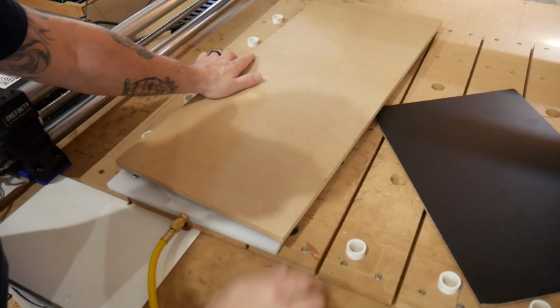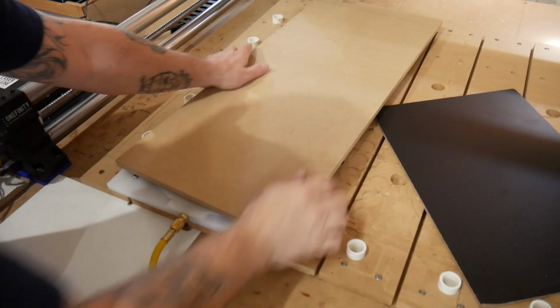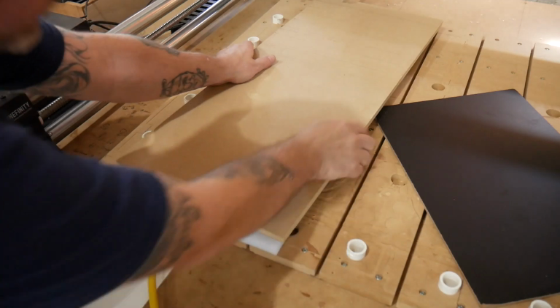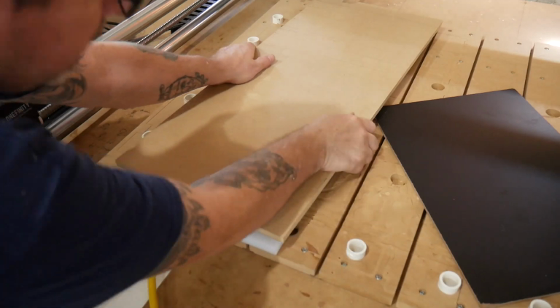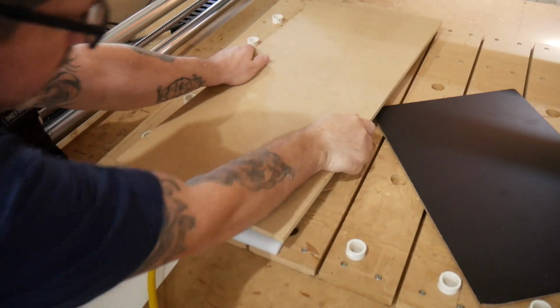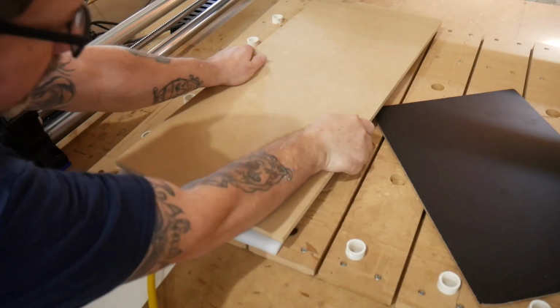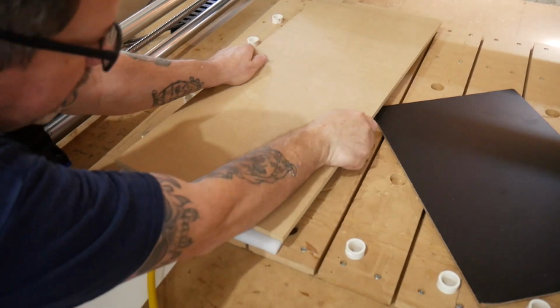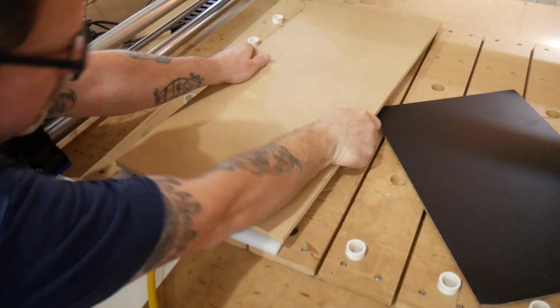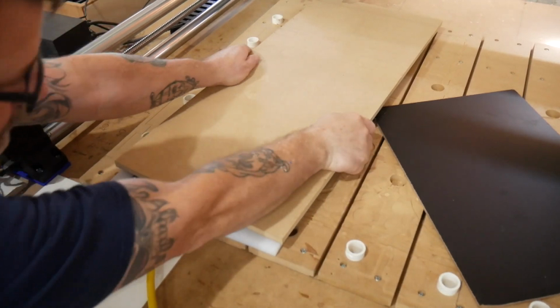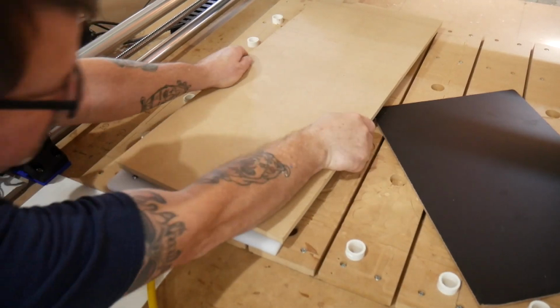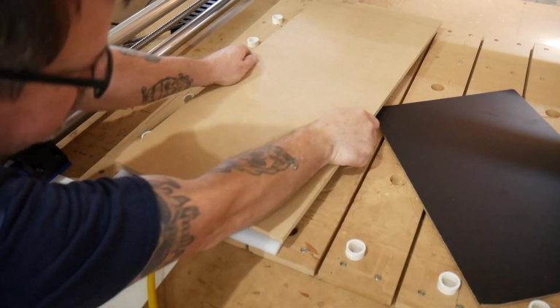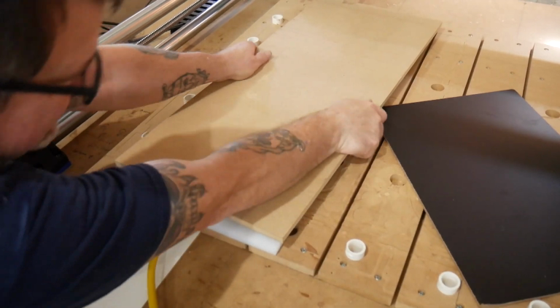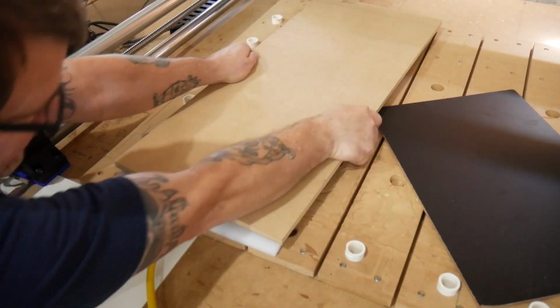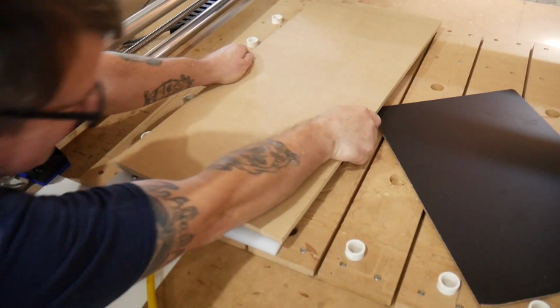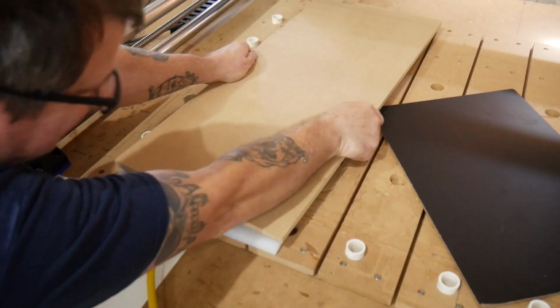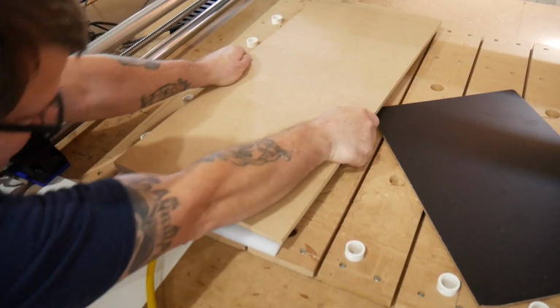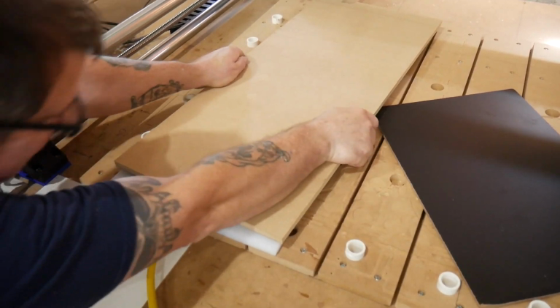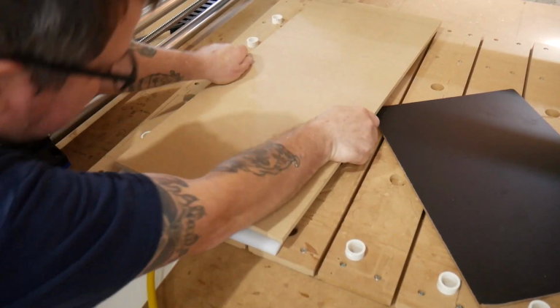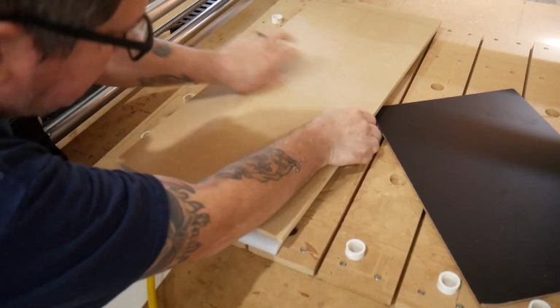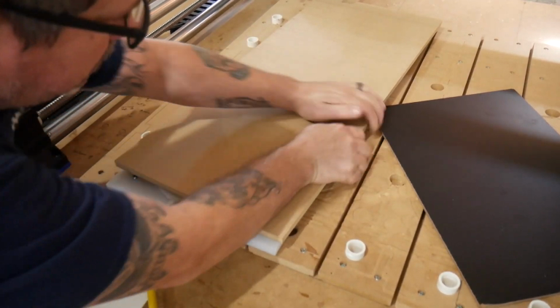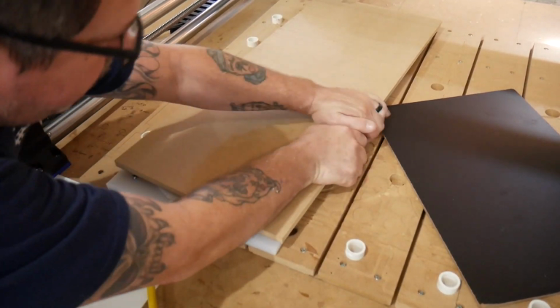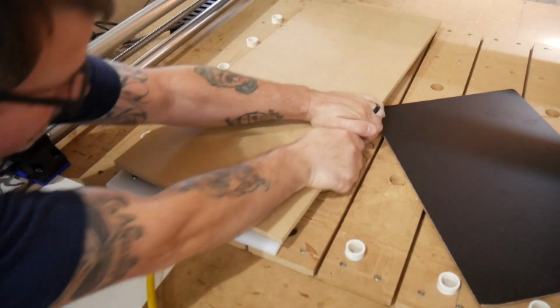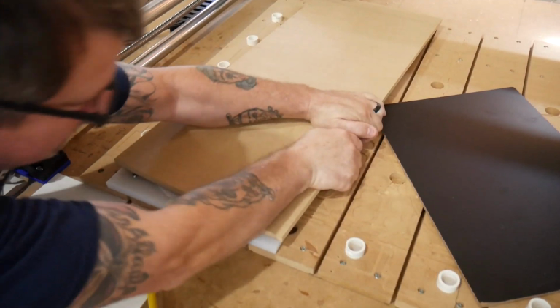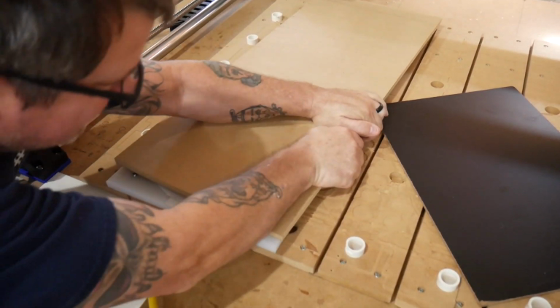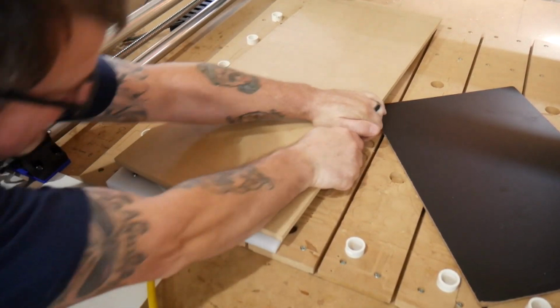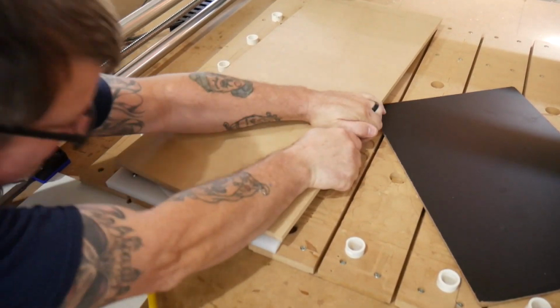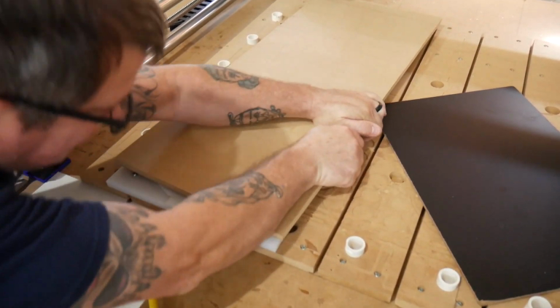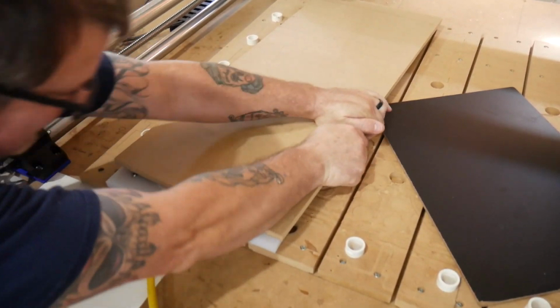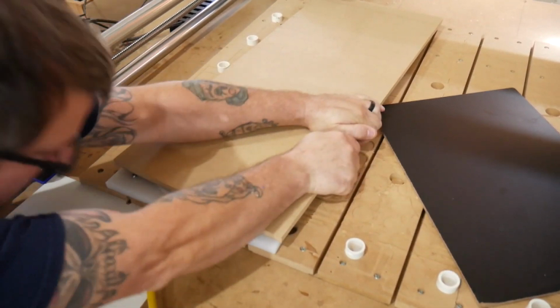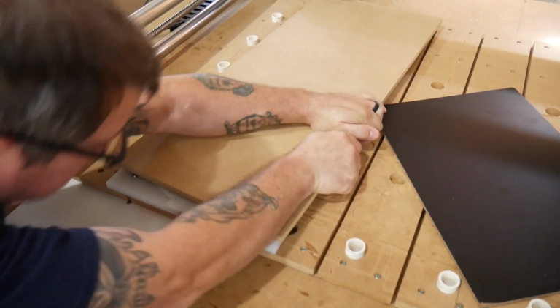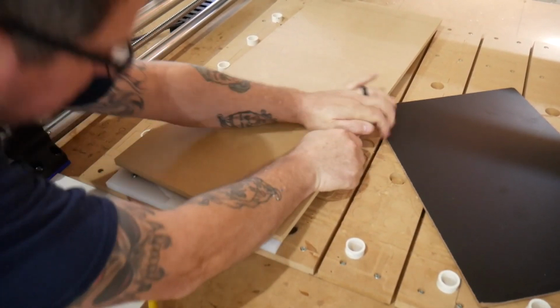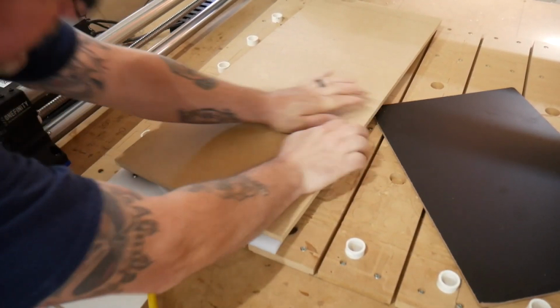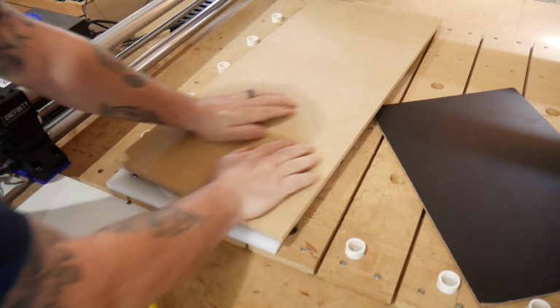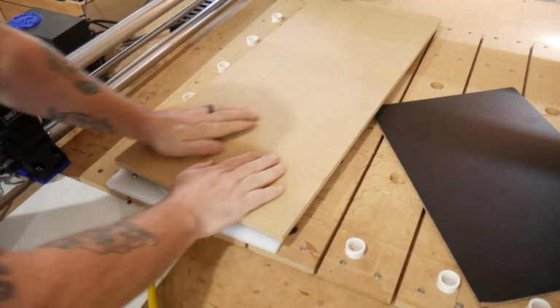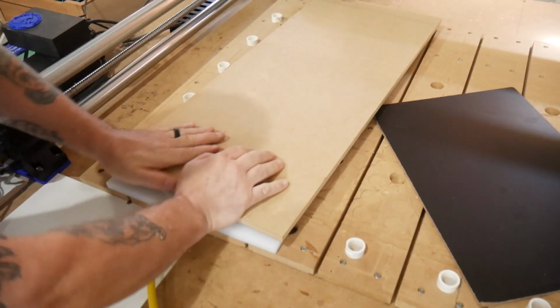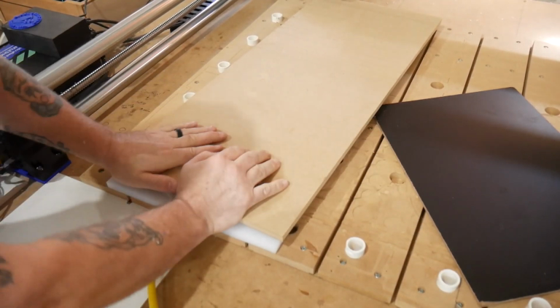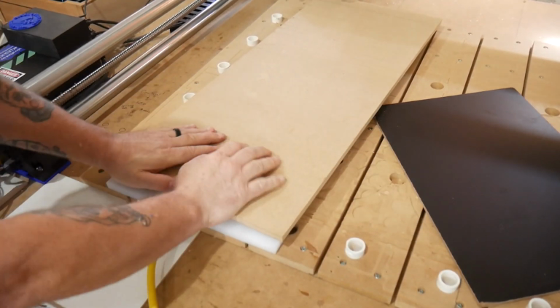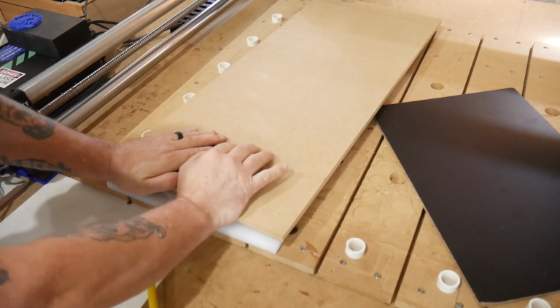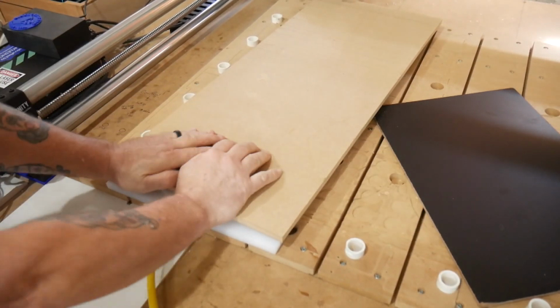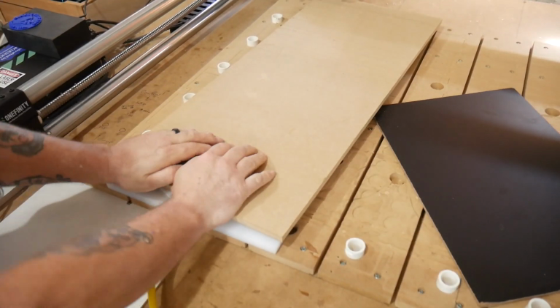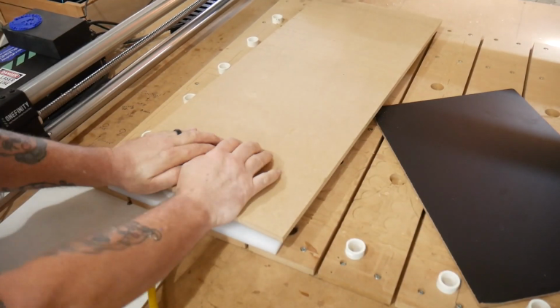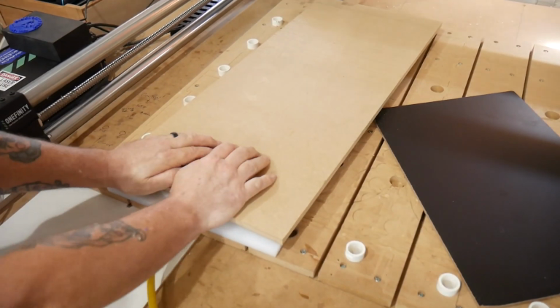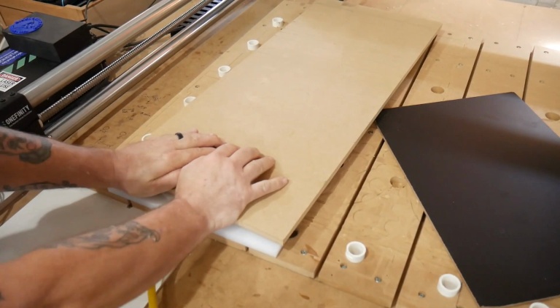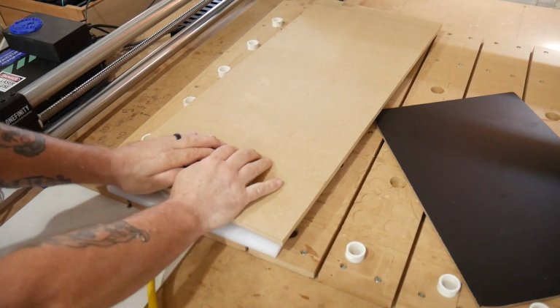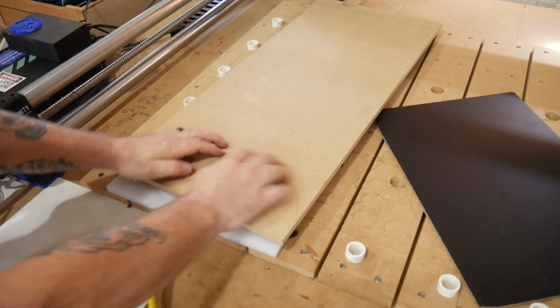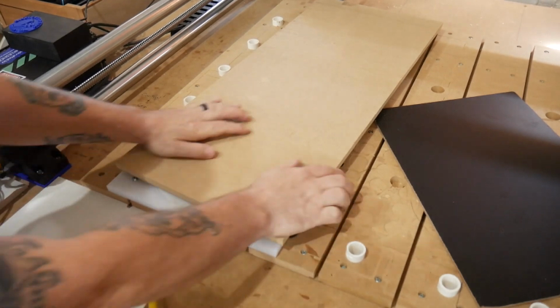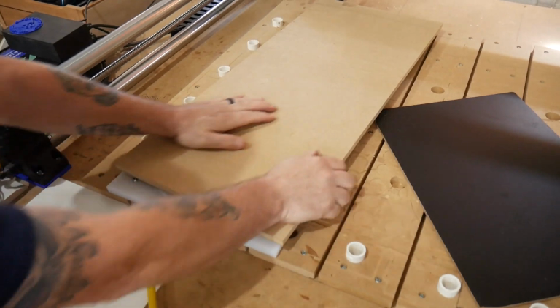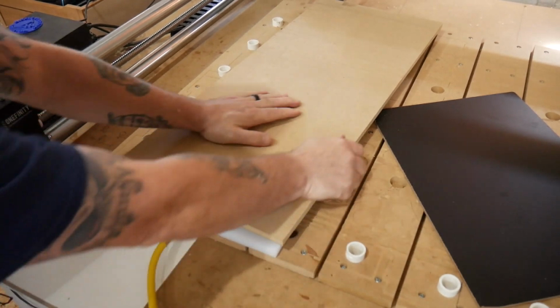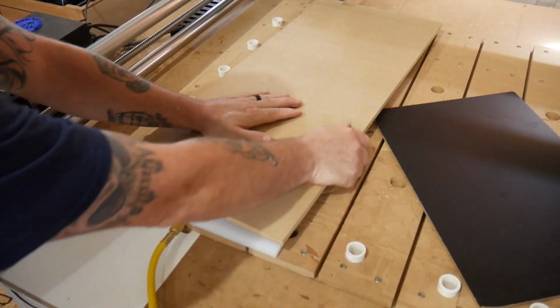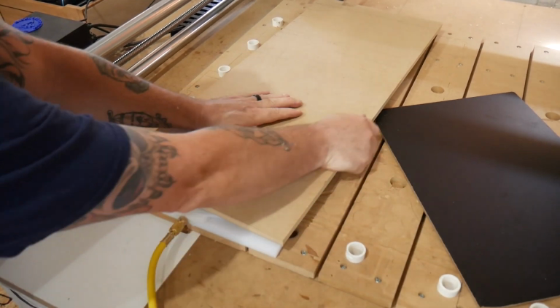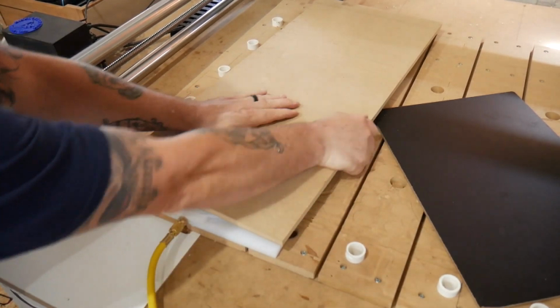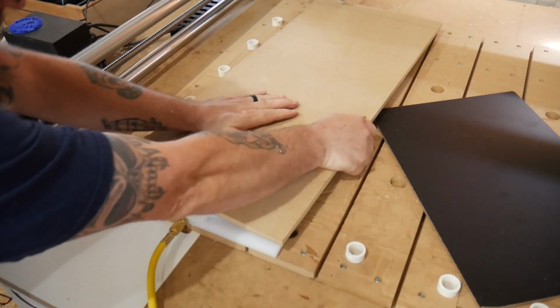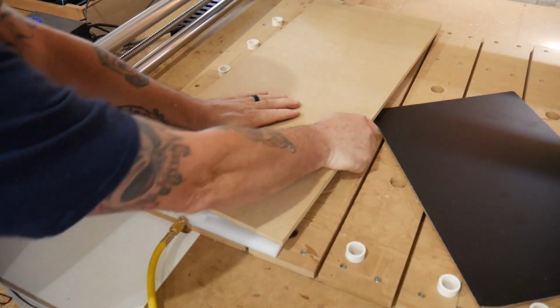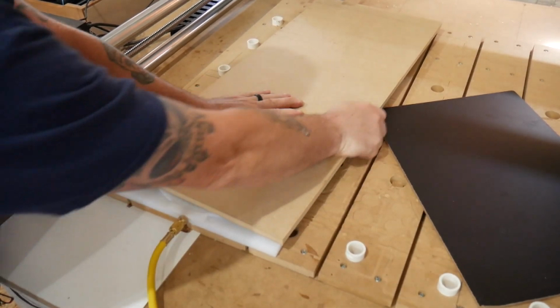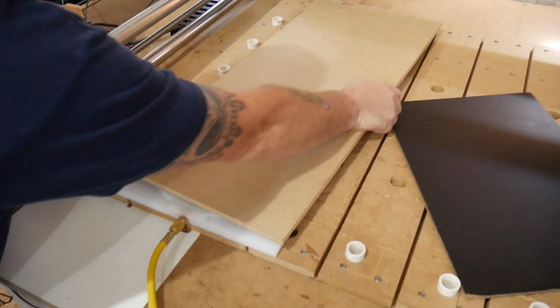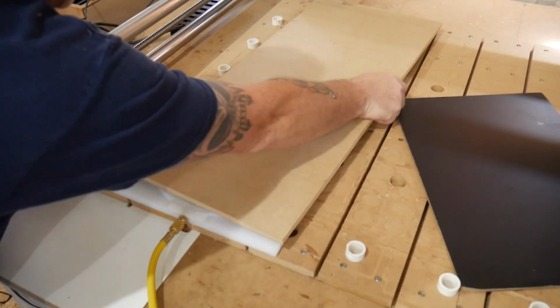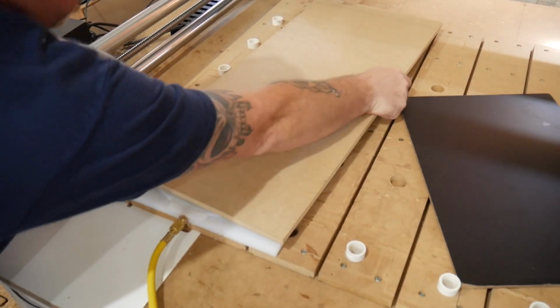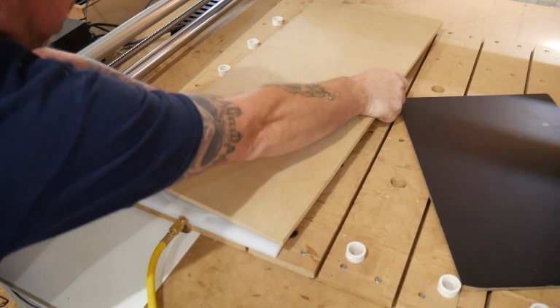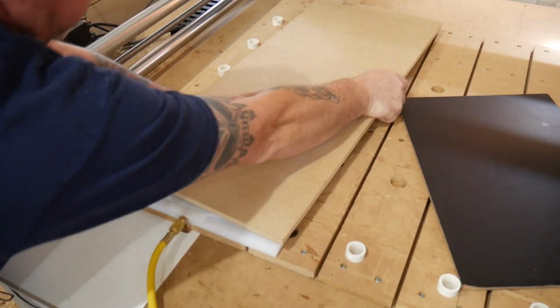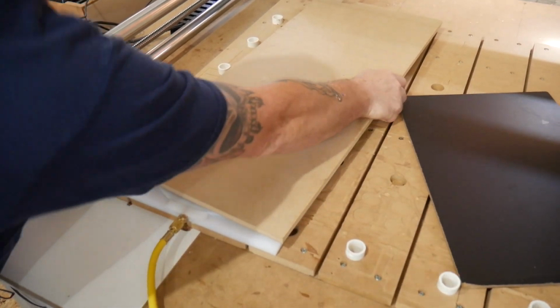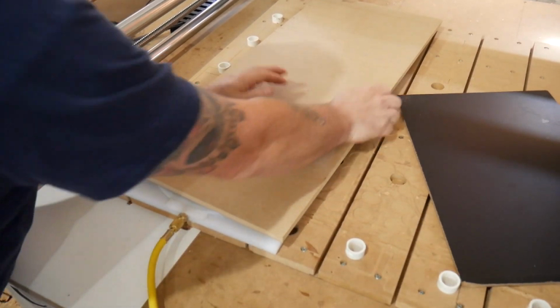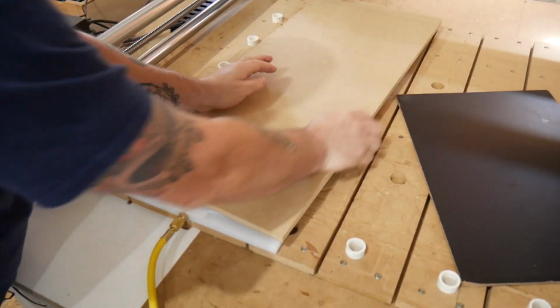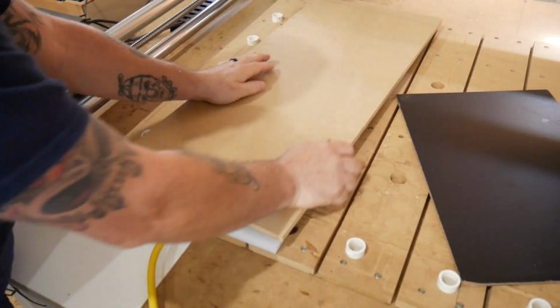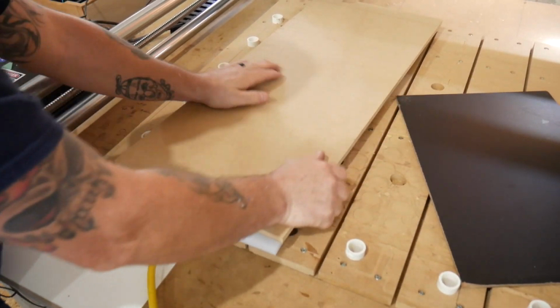Now that's some holding power — look how stuck that thing is. It ain't going anywhere.